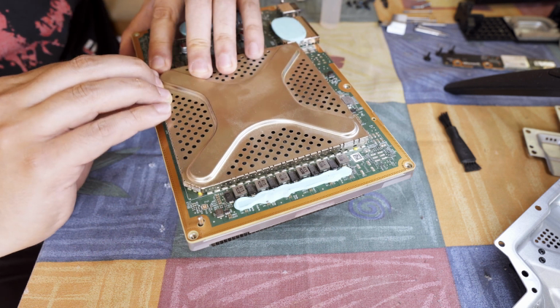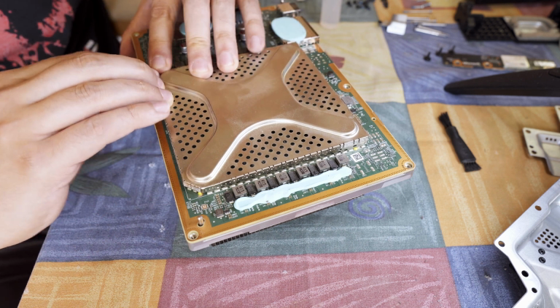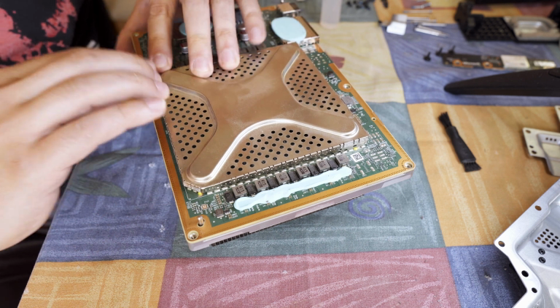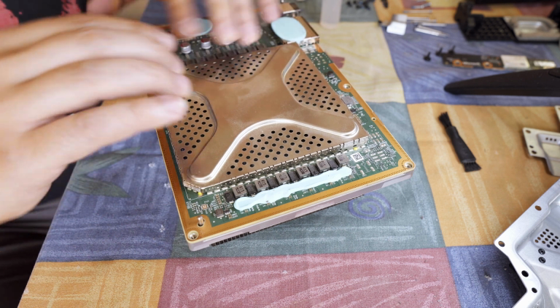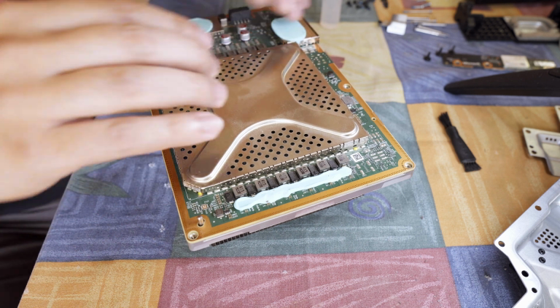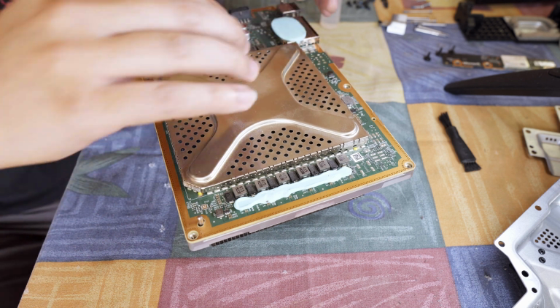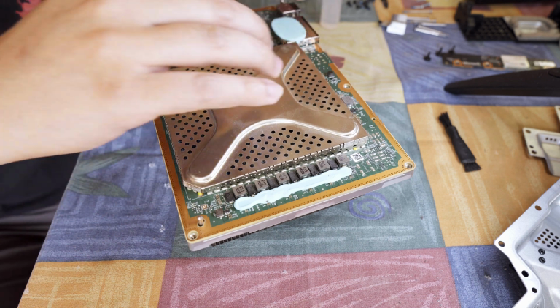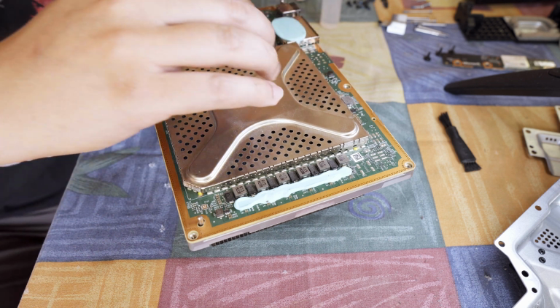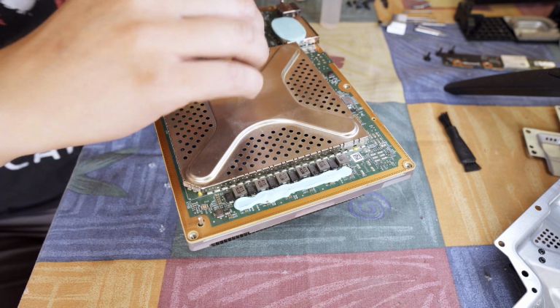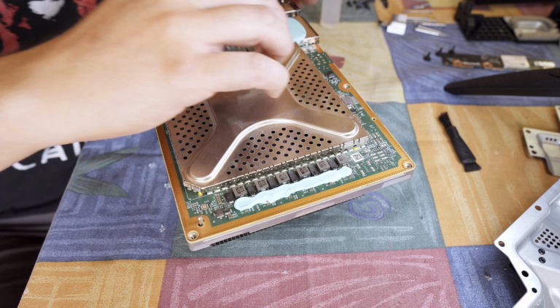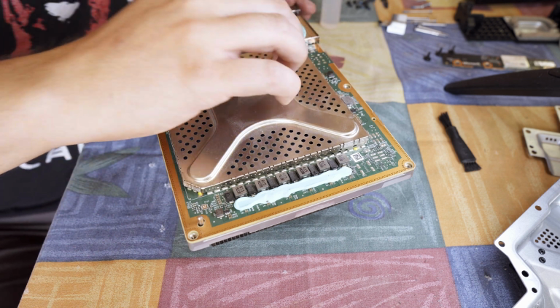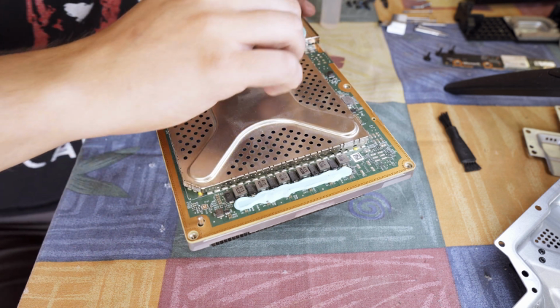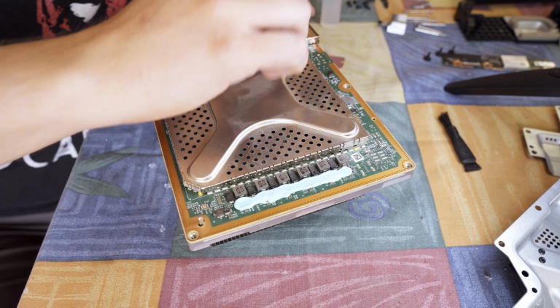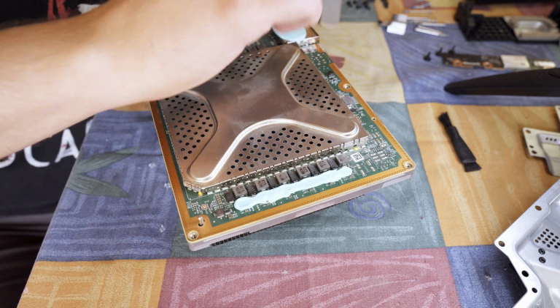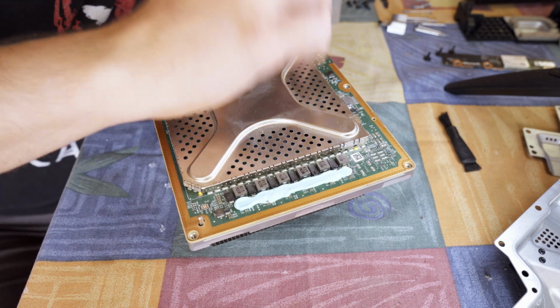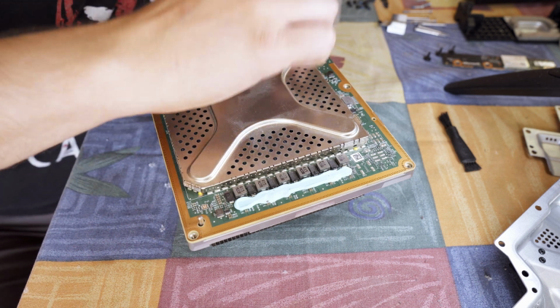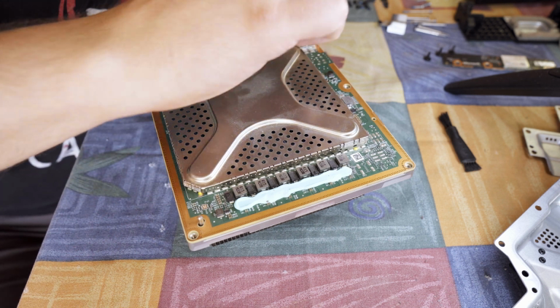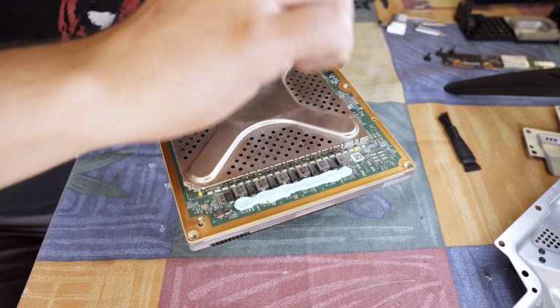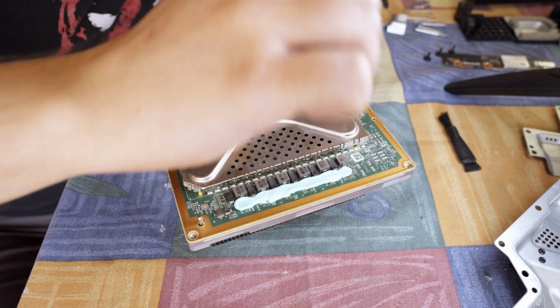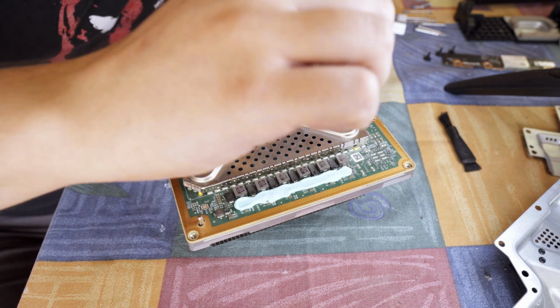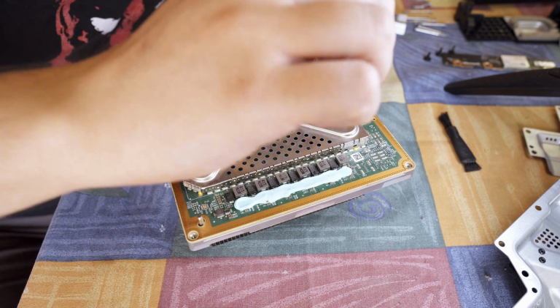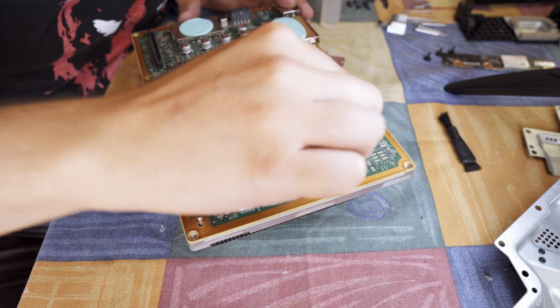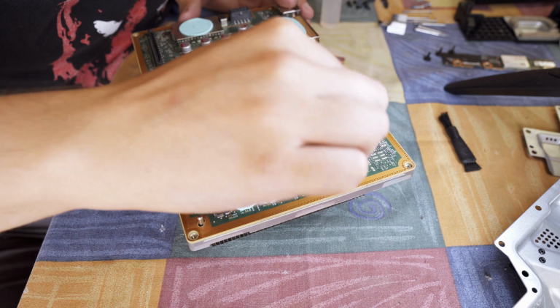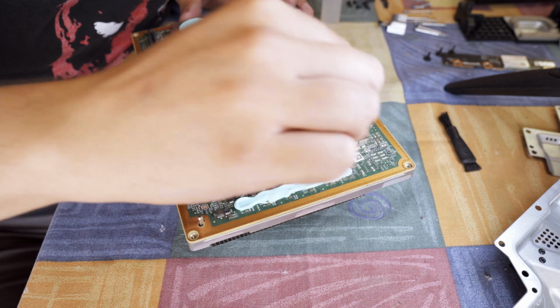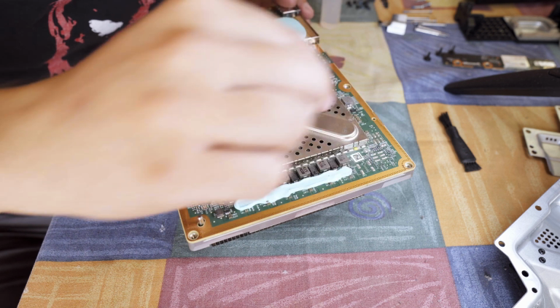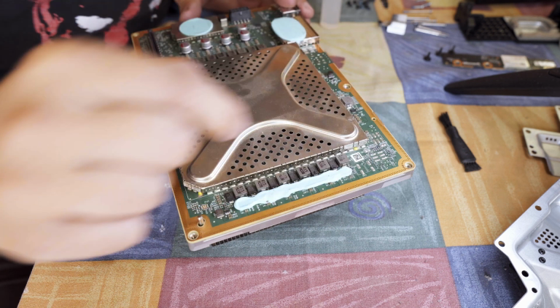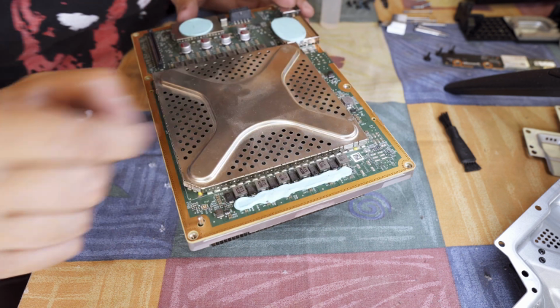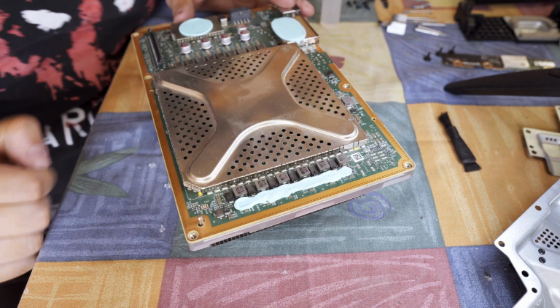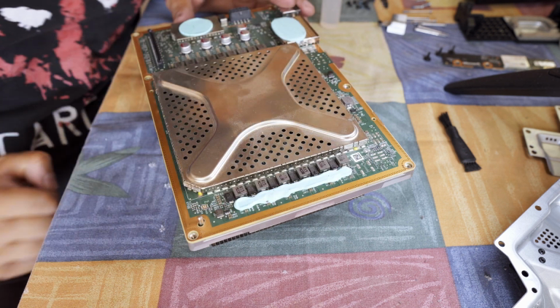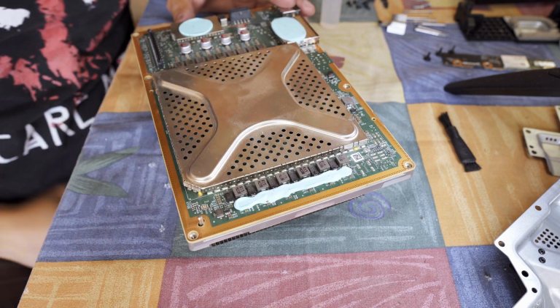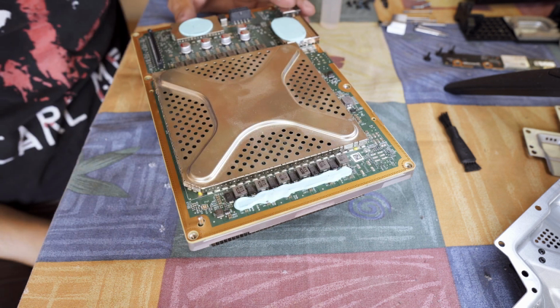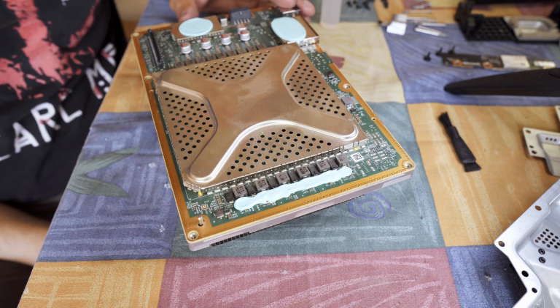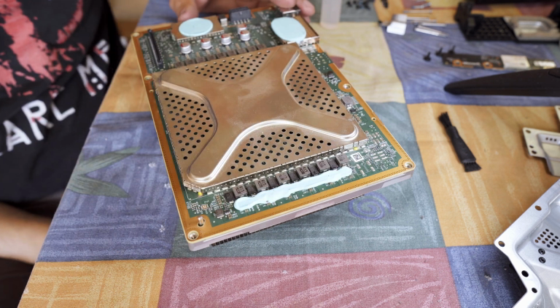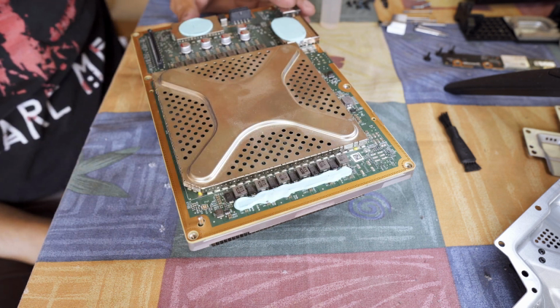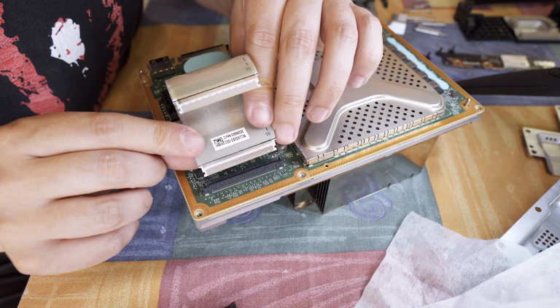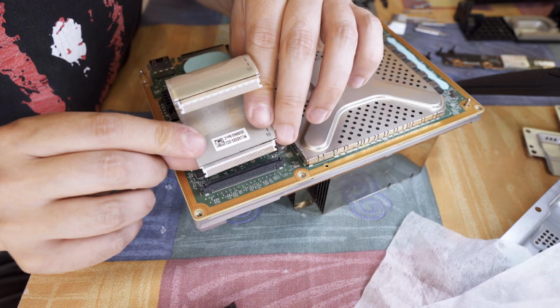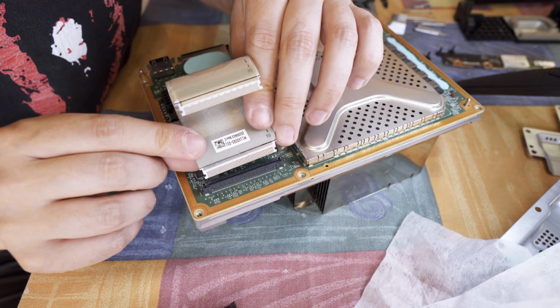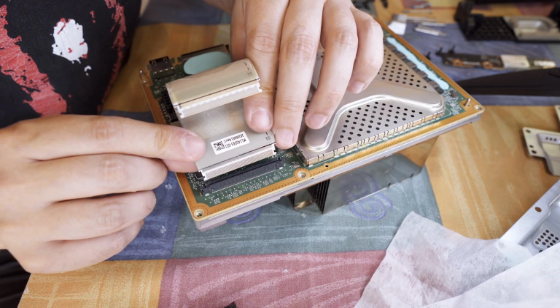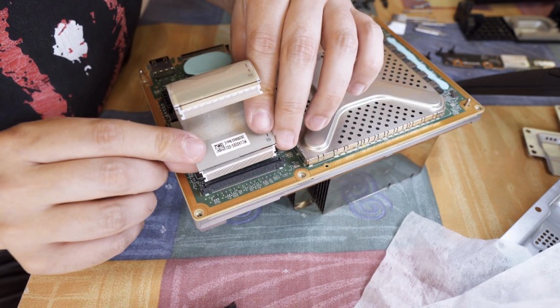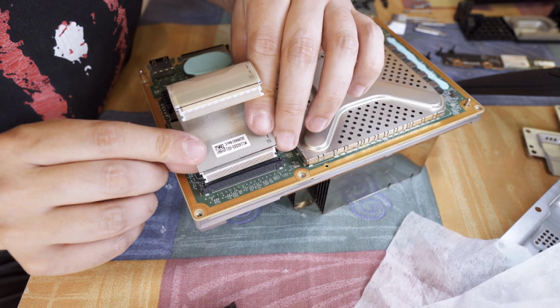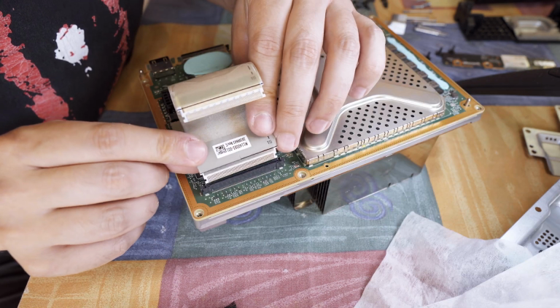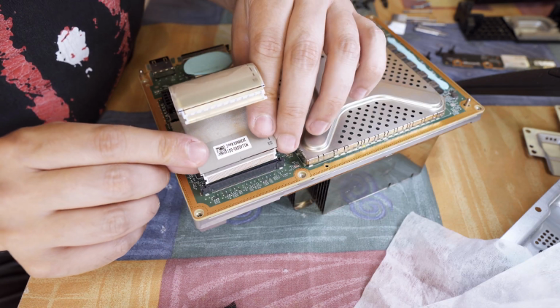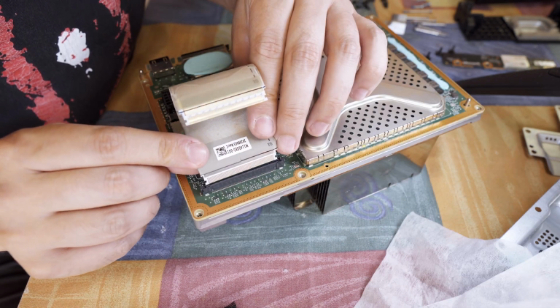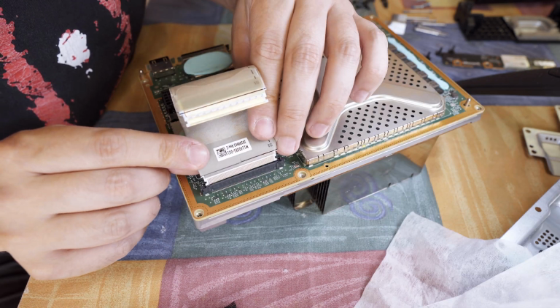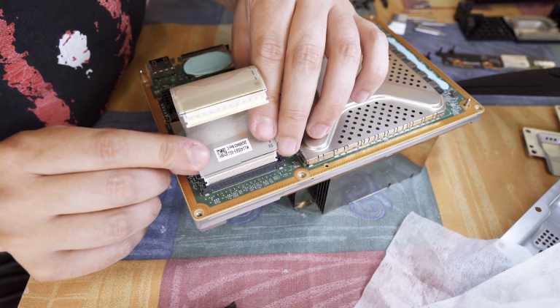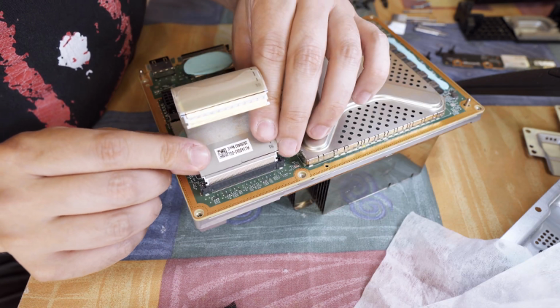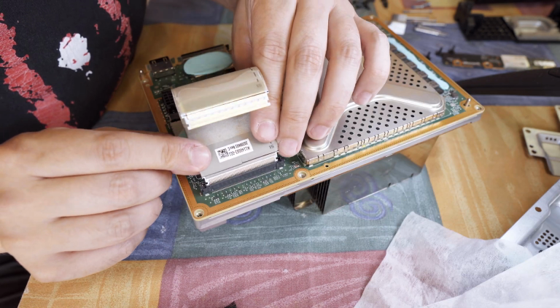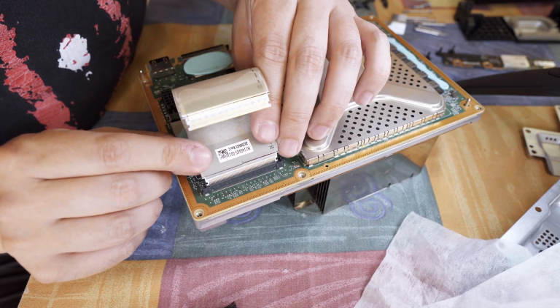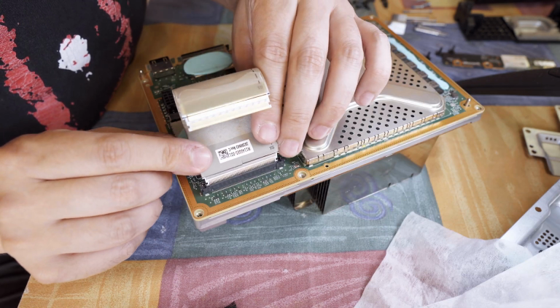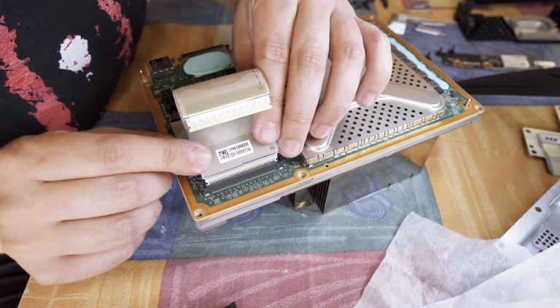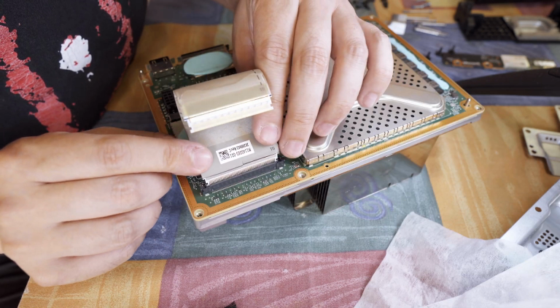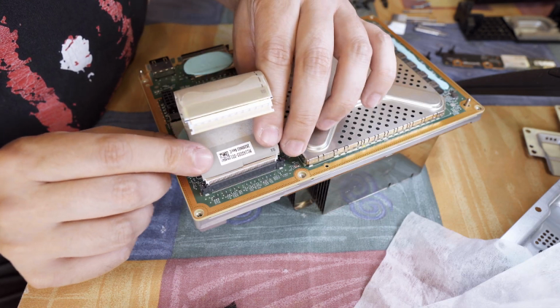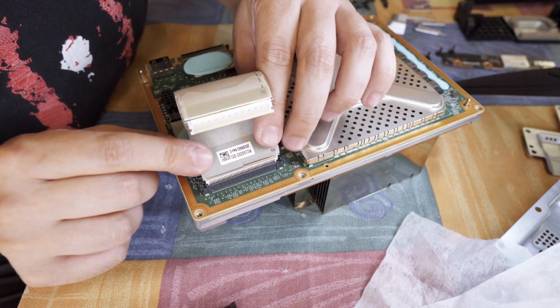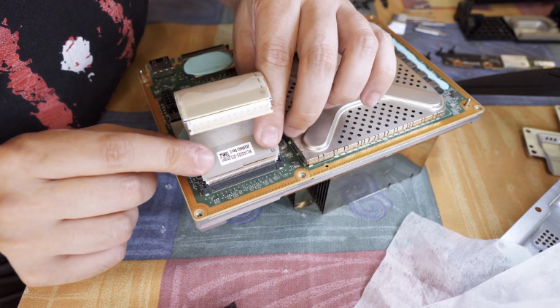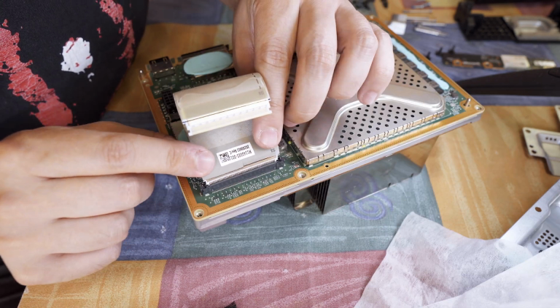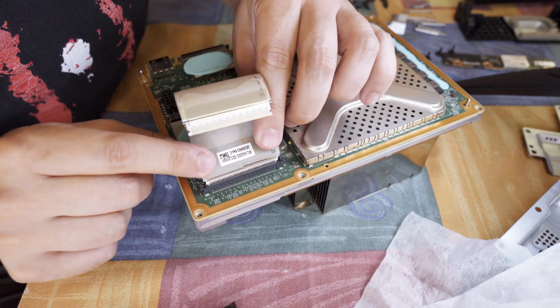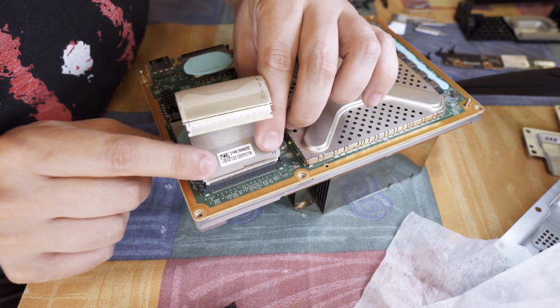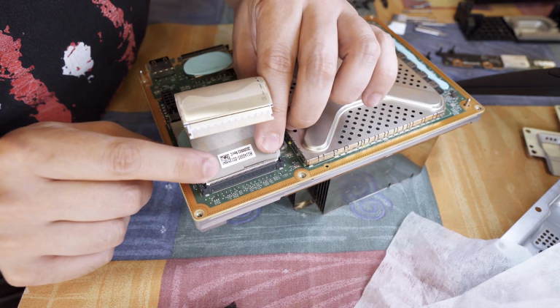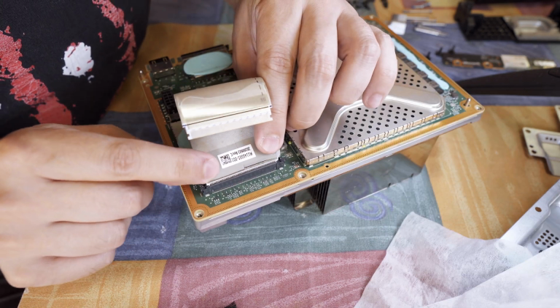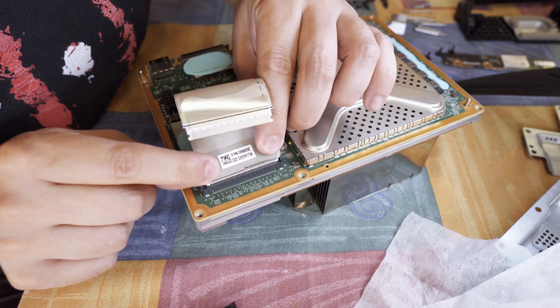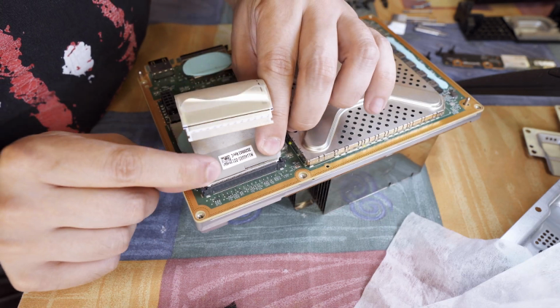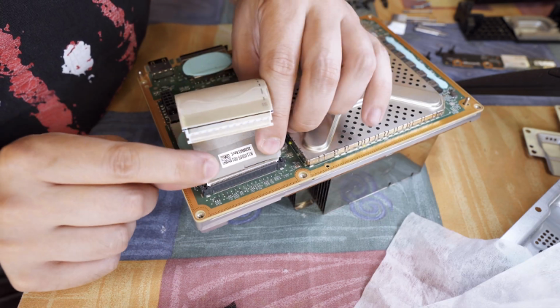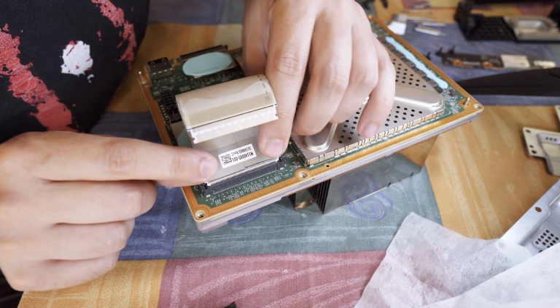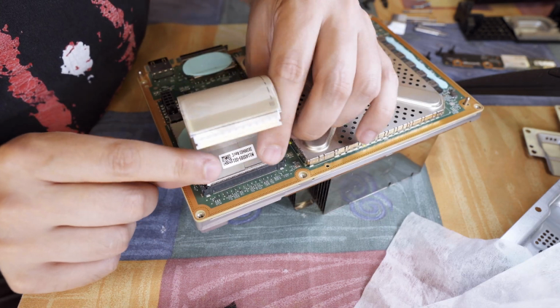The heatsink screws go back in evenly in a cross pattern. Back goes the ribbon cable that connects both PCBs.